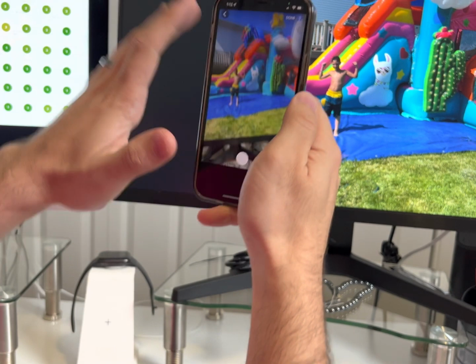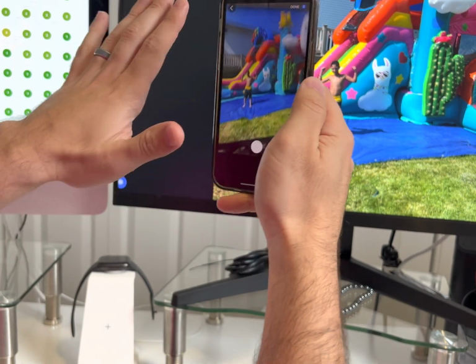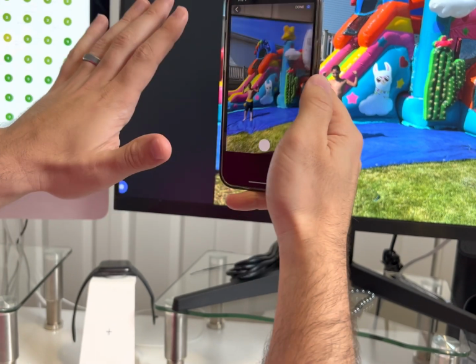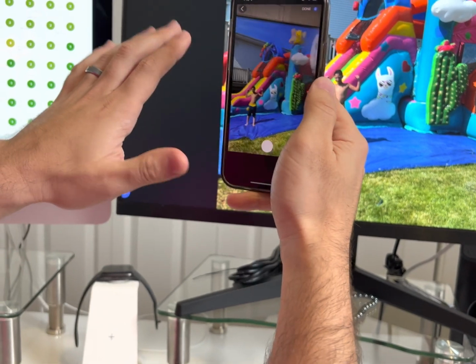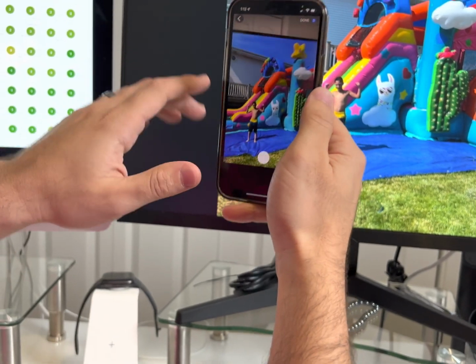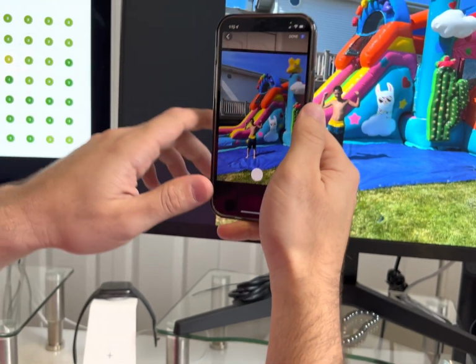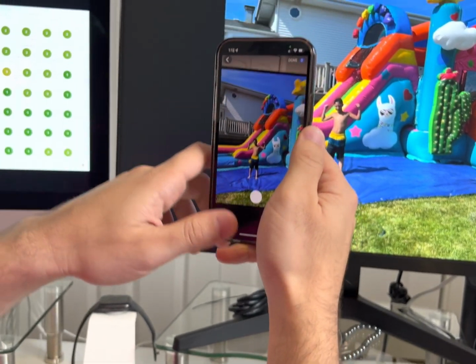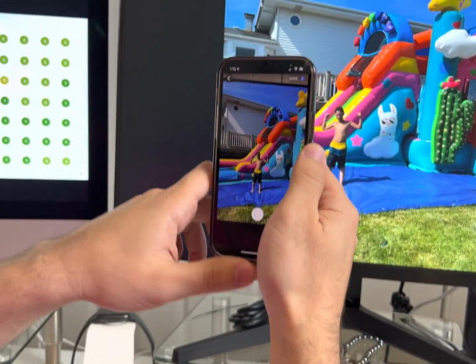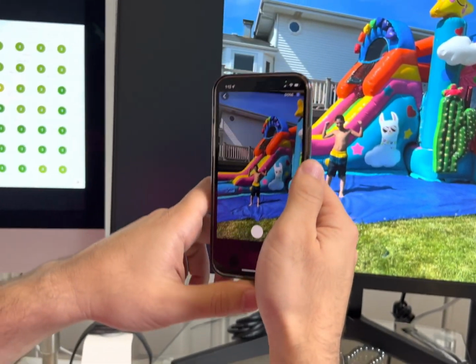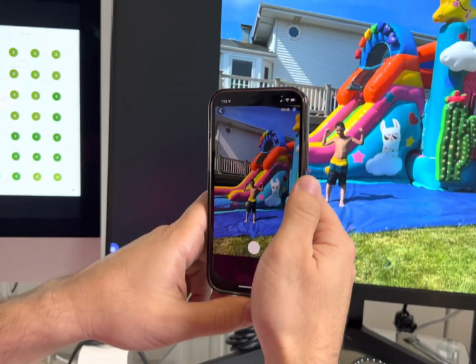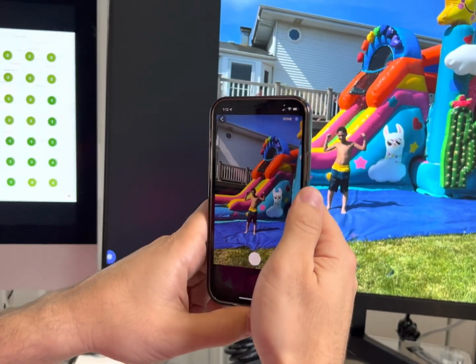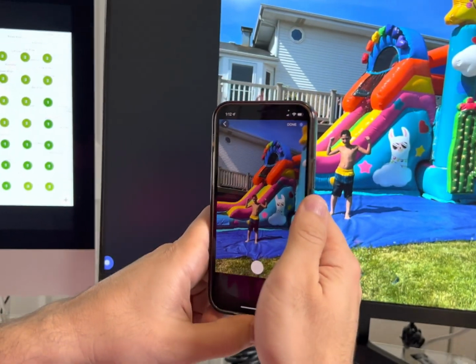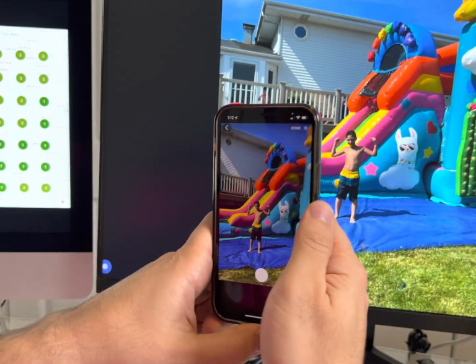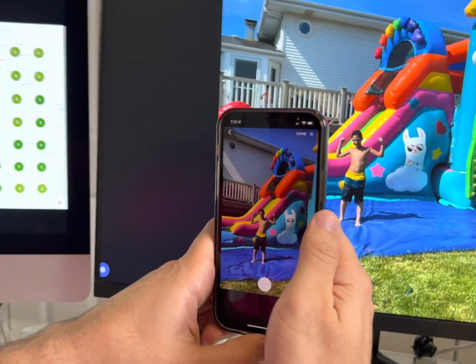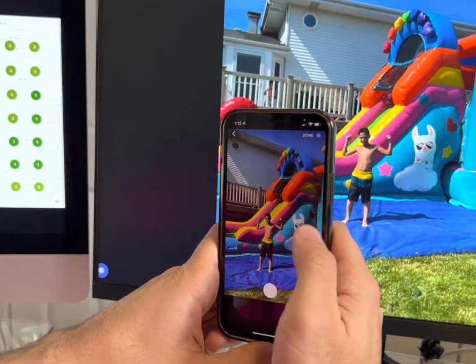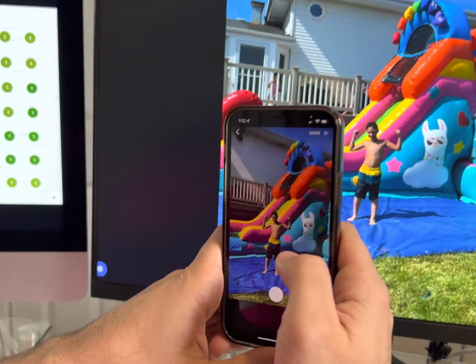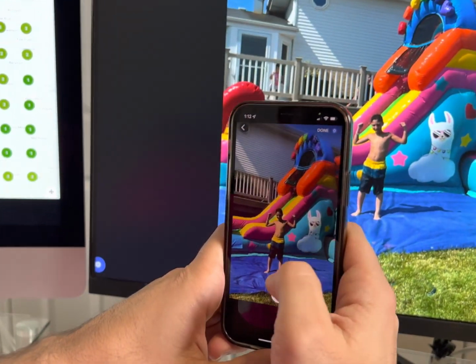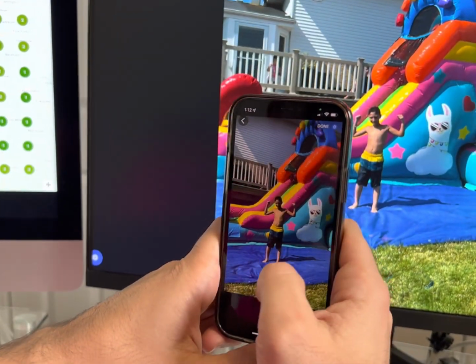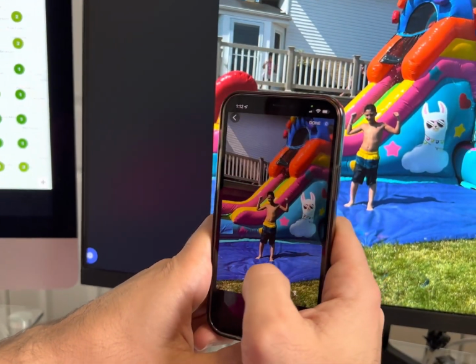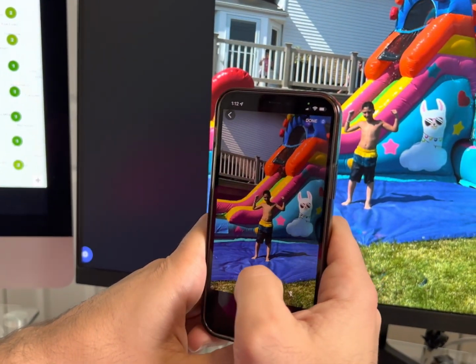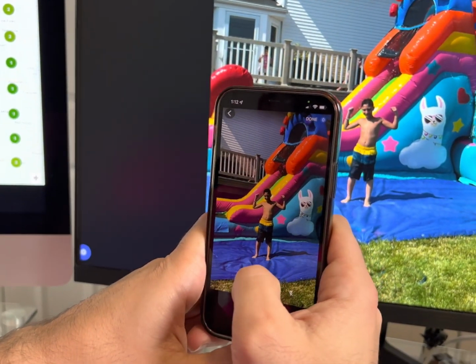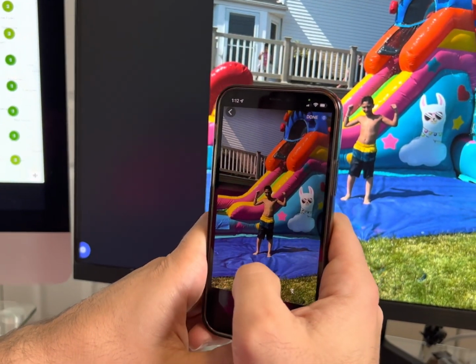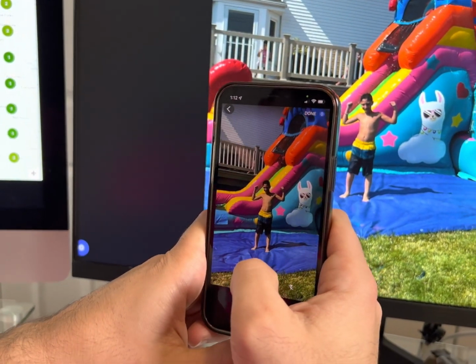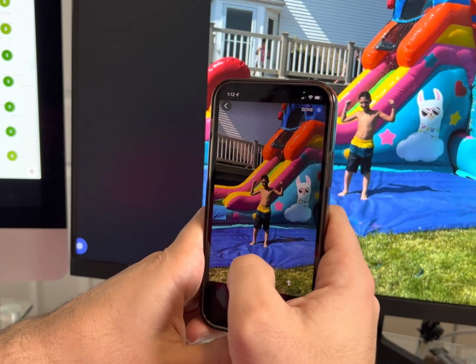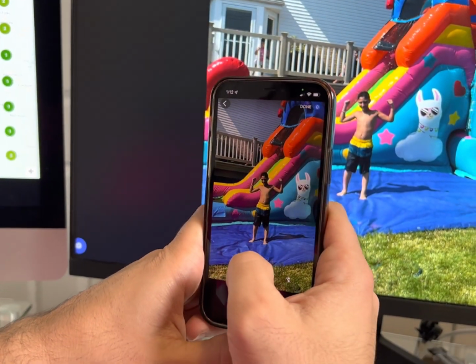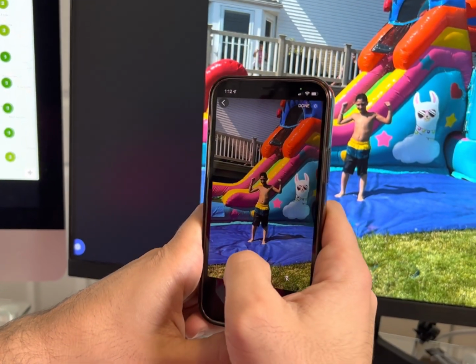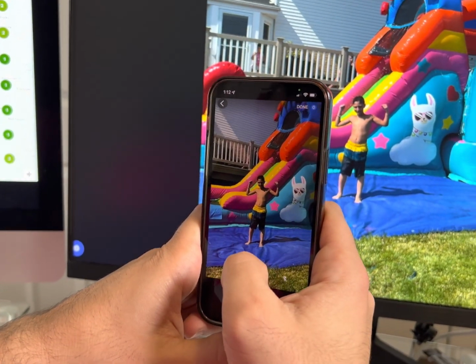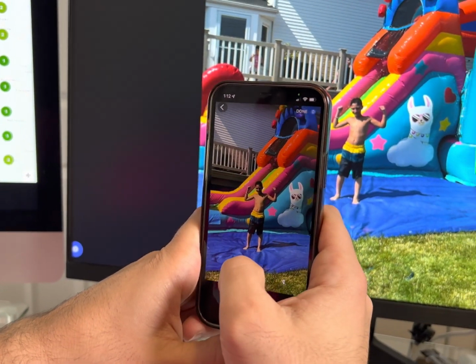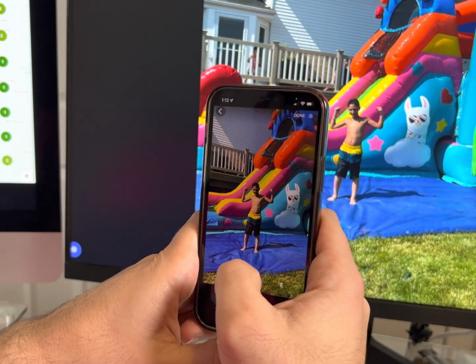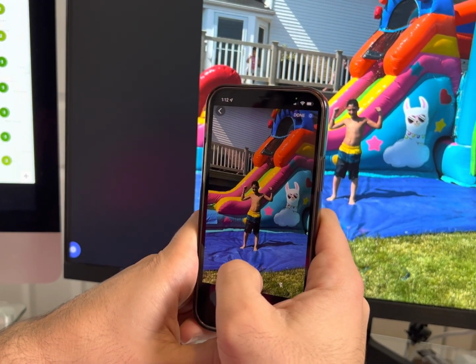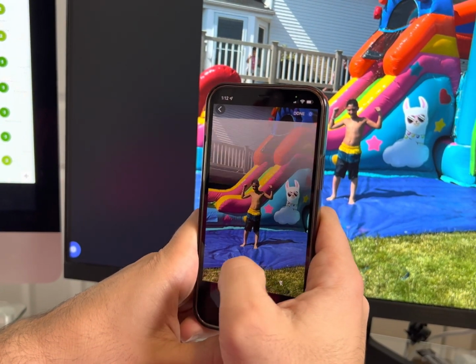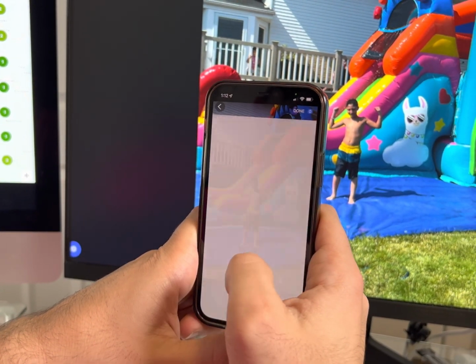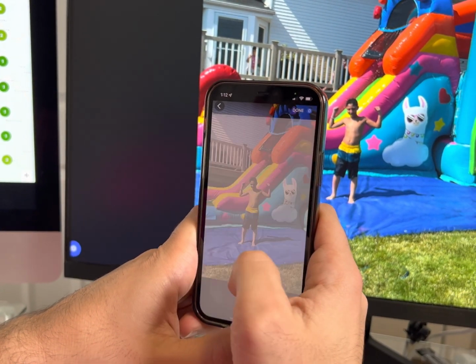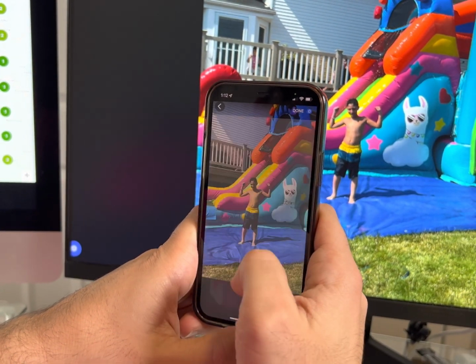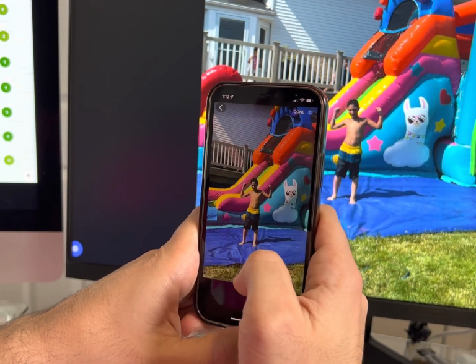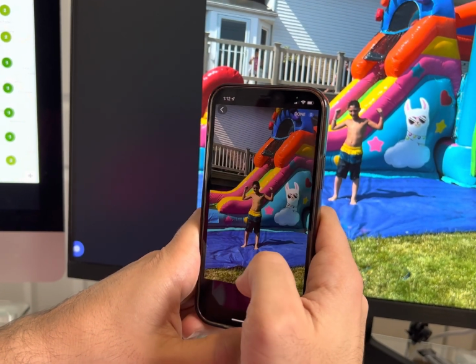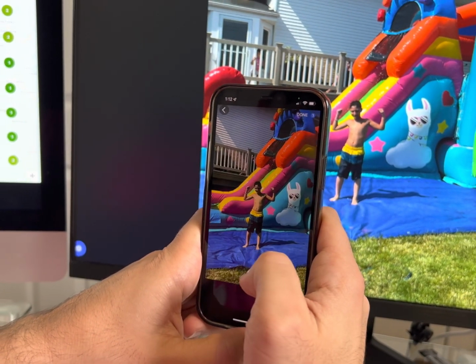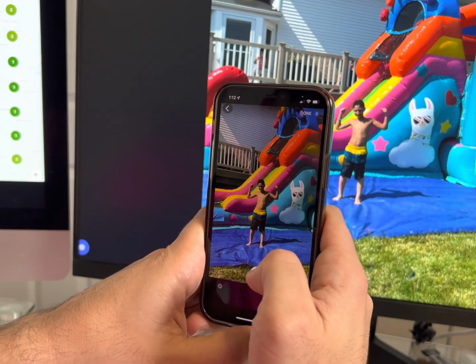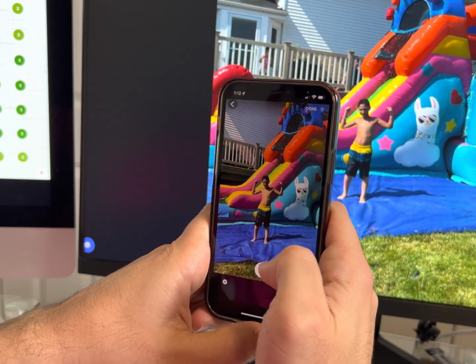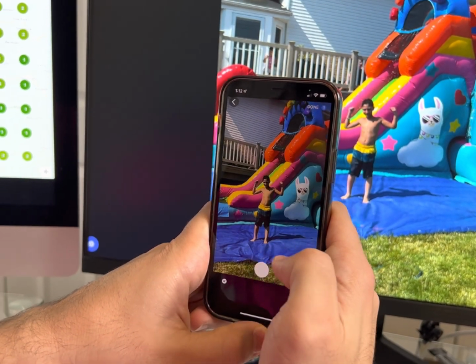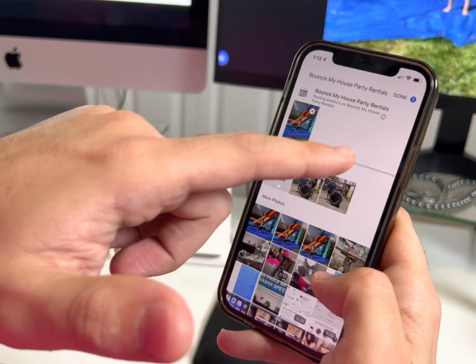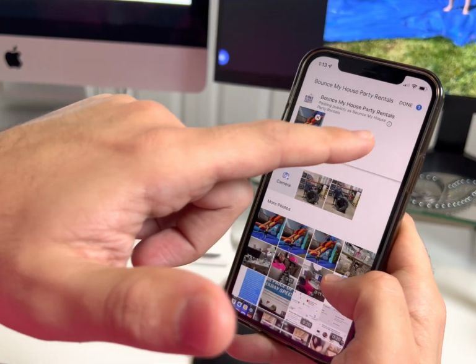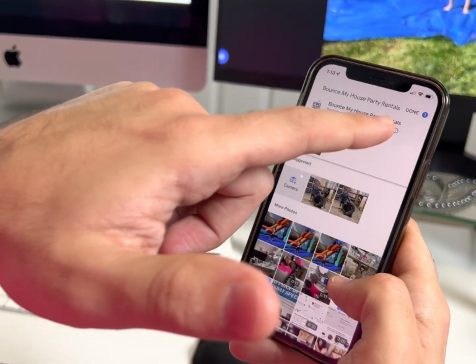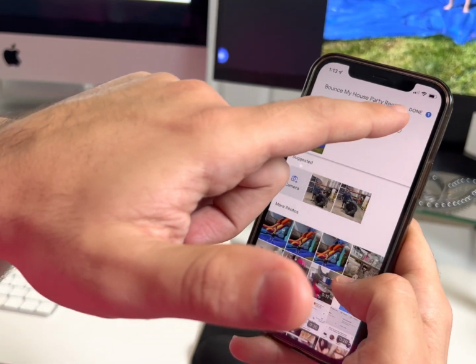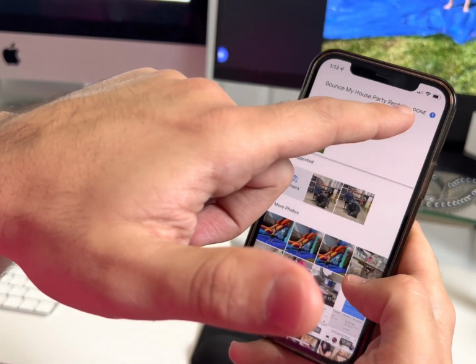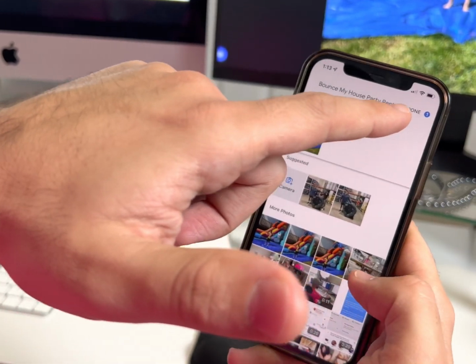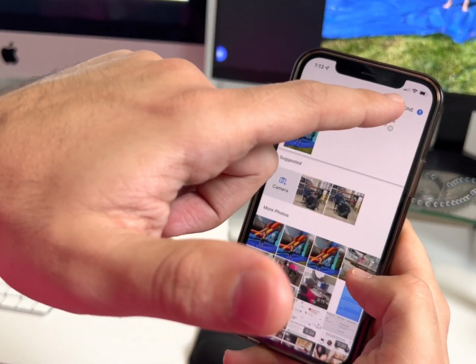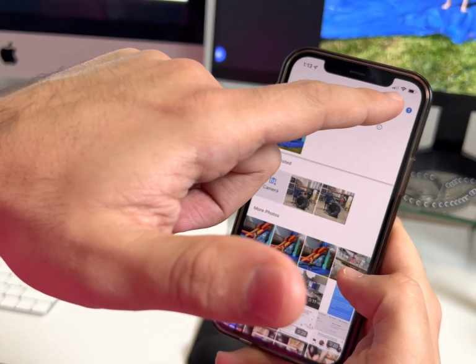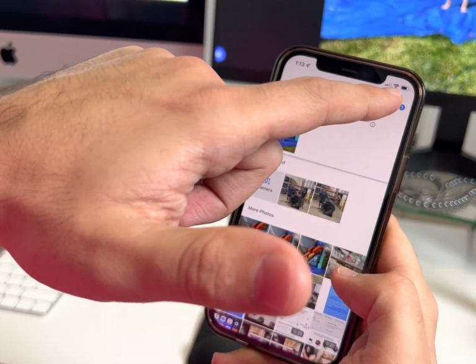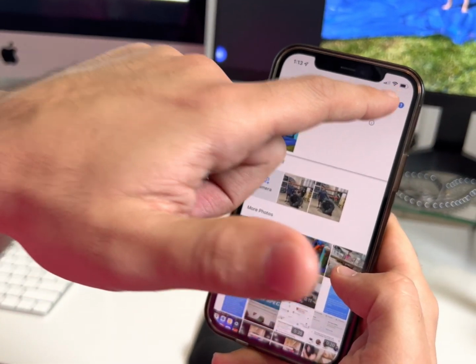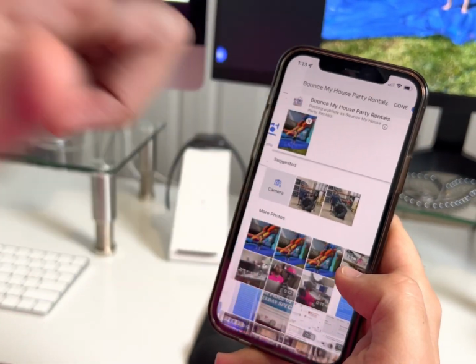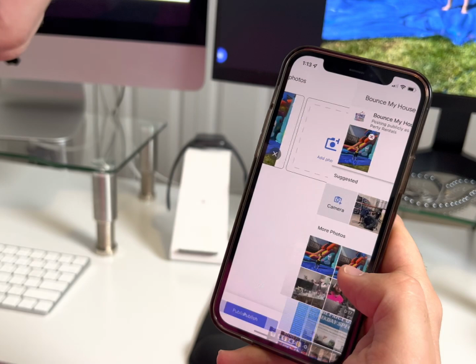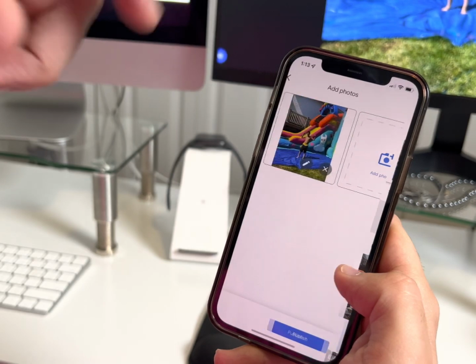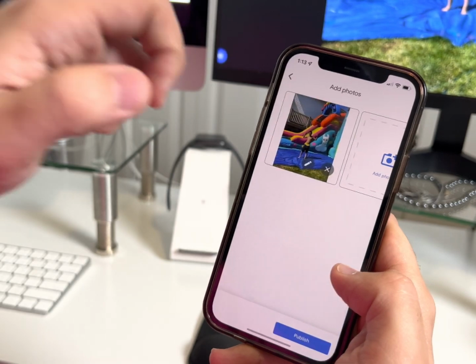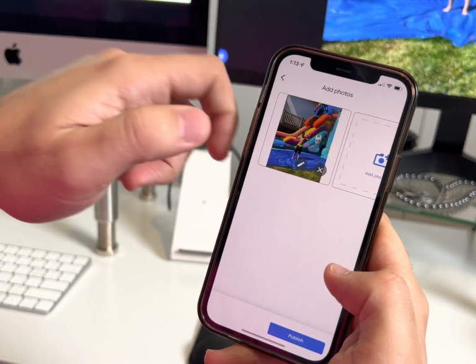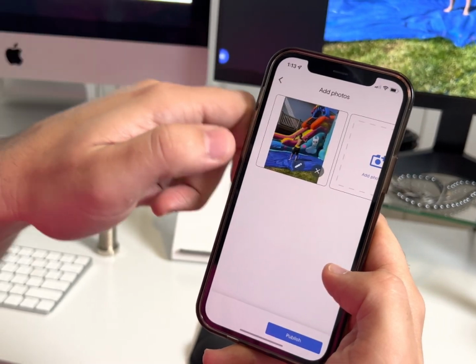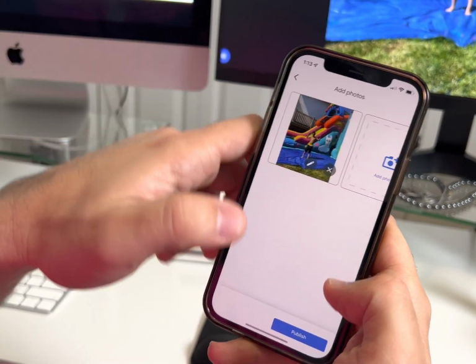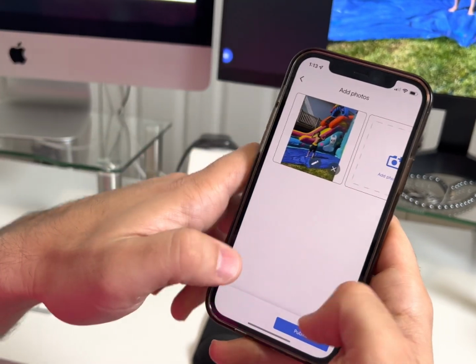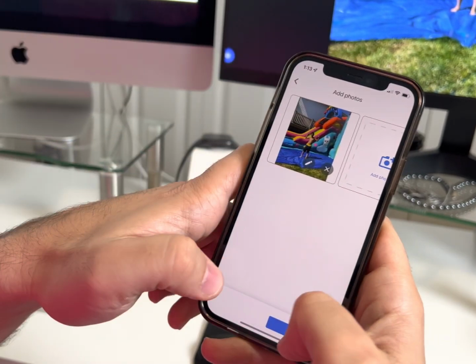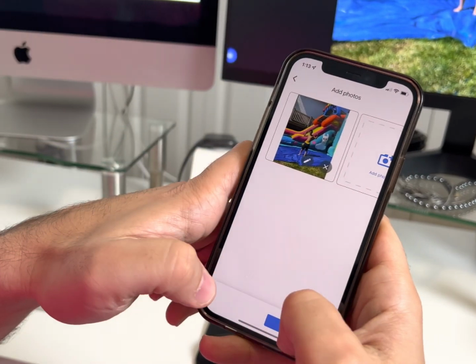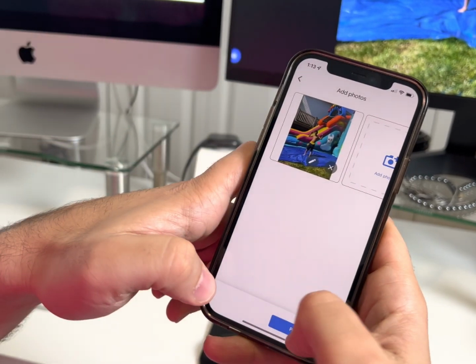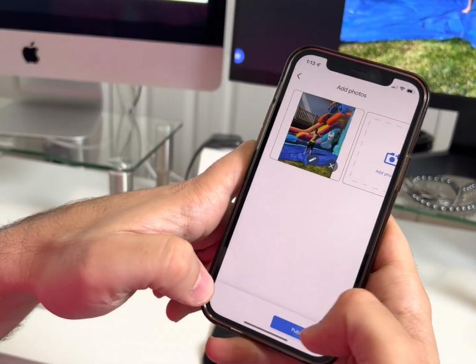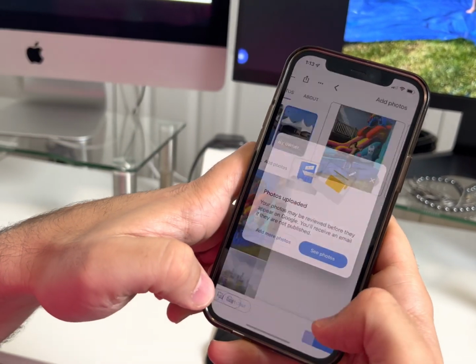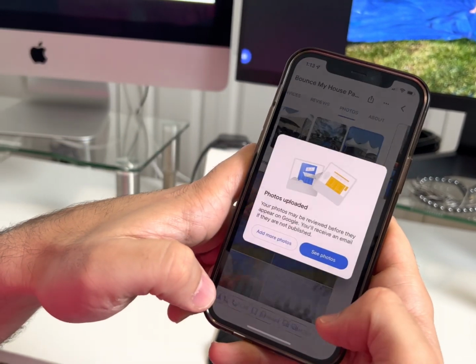Let's just say this is my job site. You don't want to do this from a computer like this. You go ahead and take a picture, then Done, and Publish.